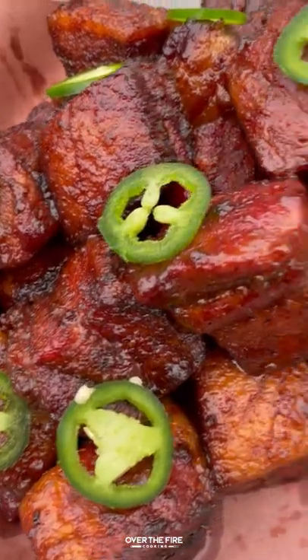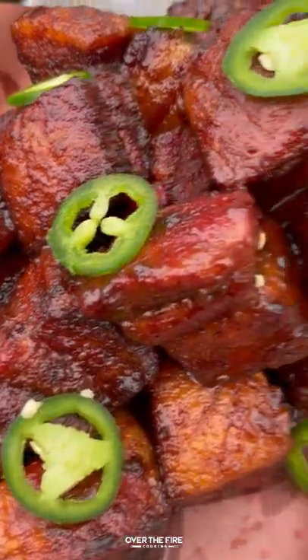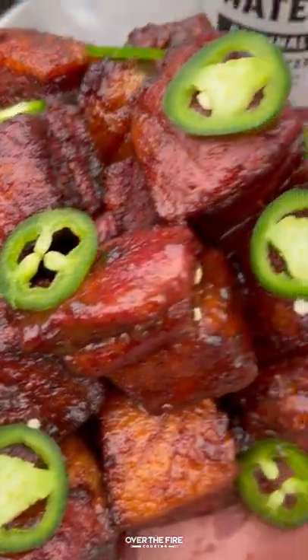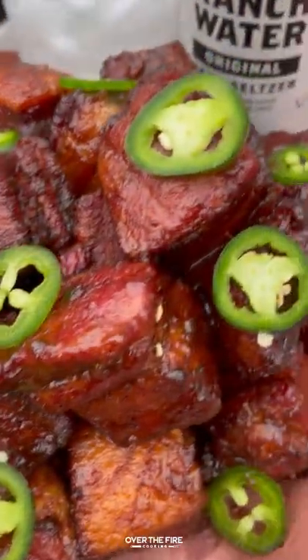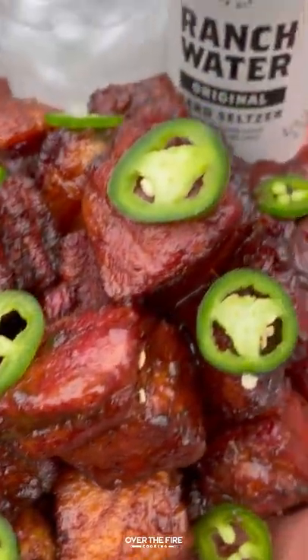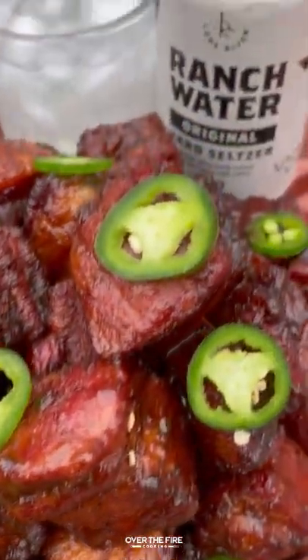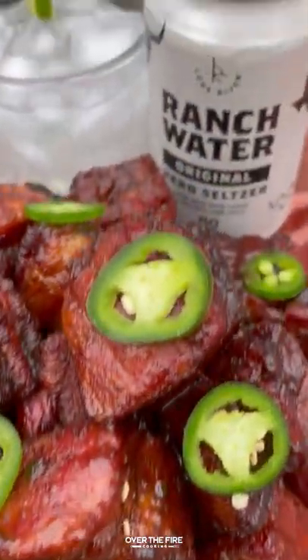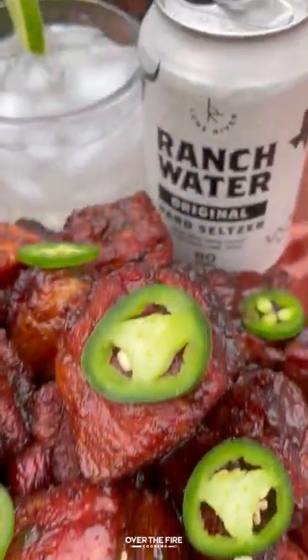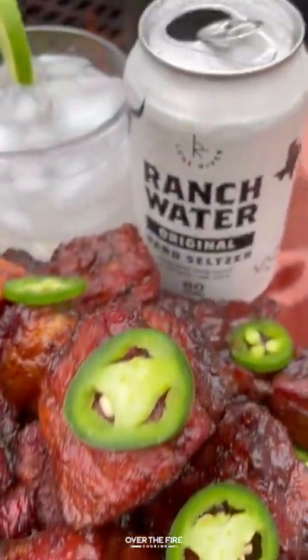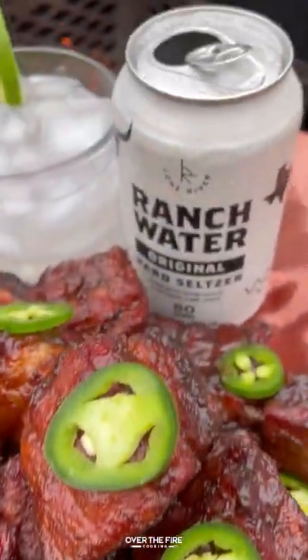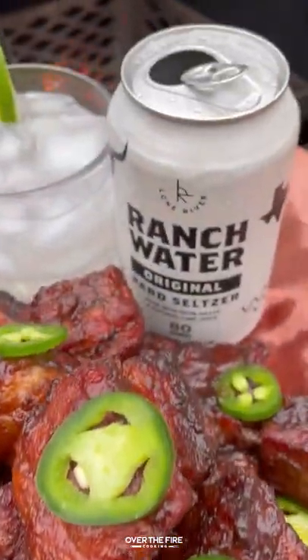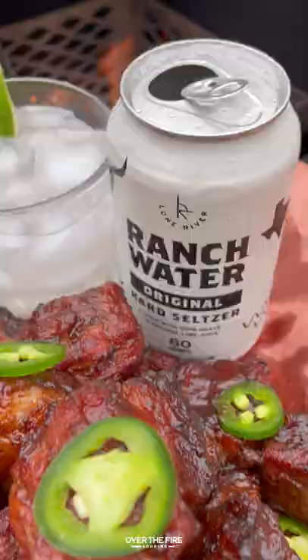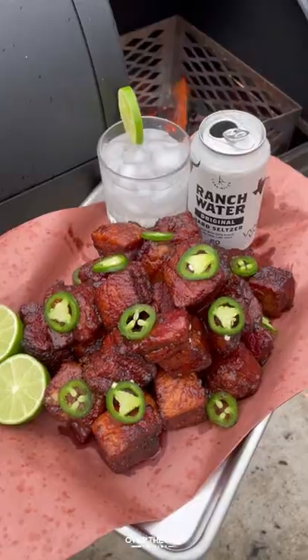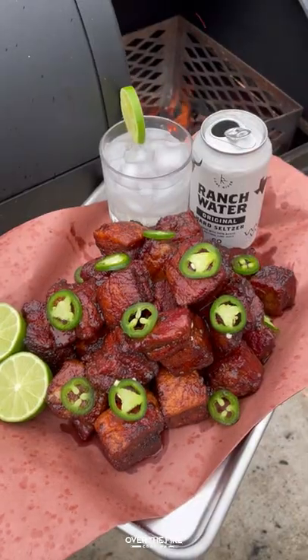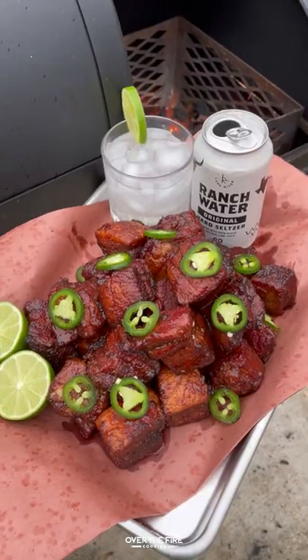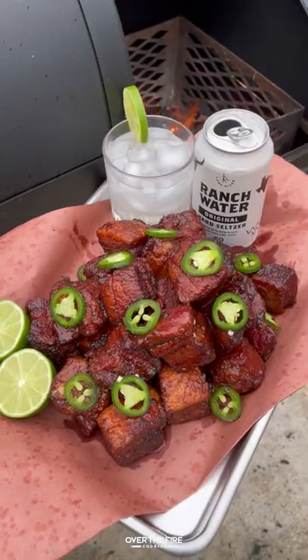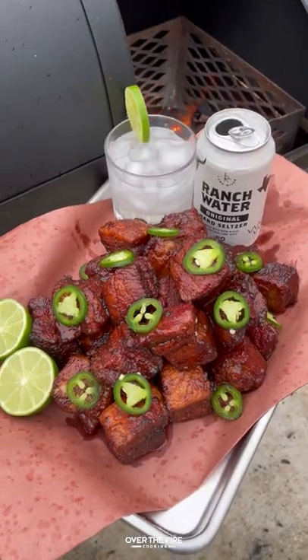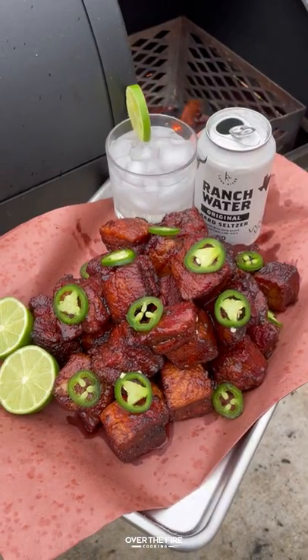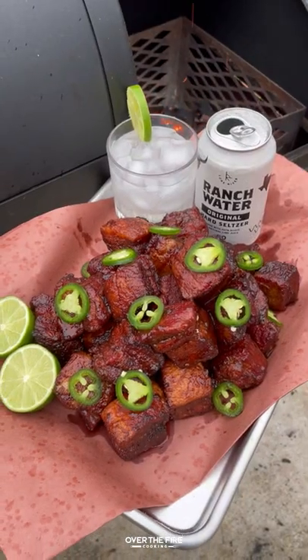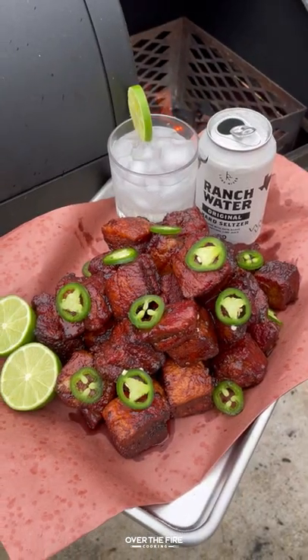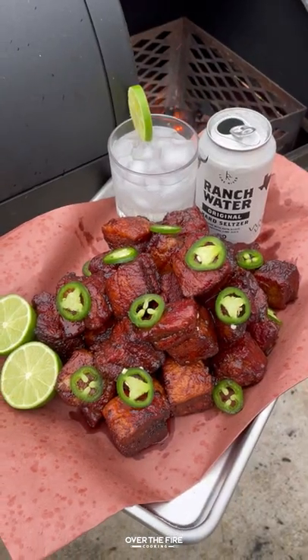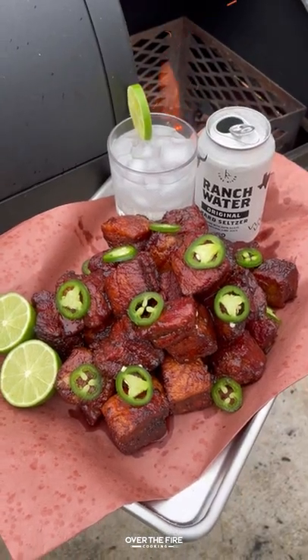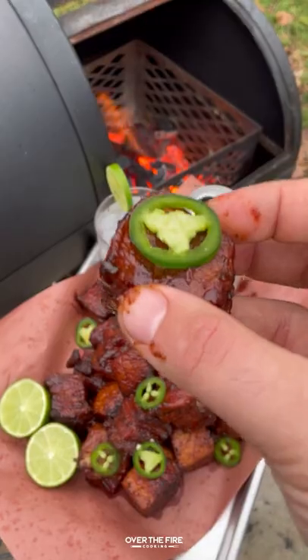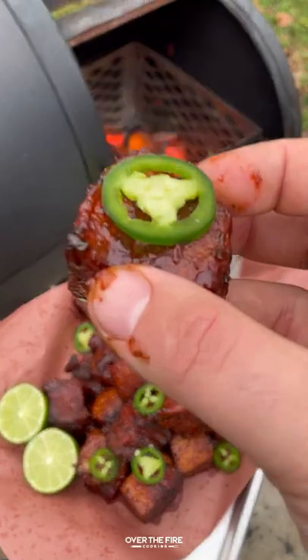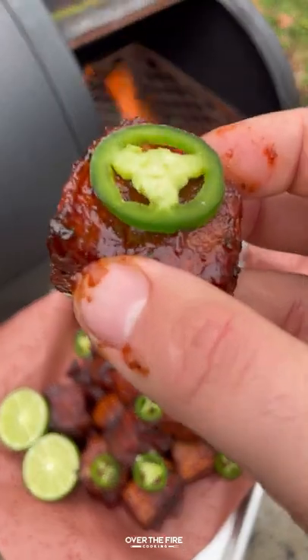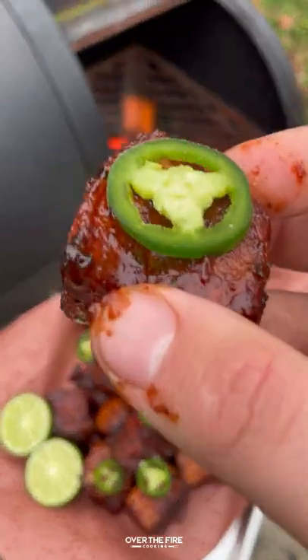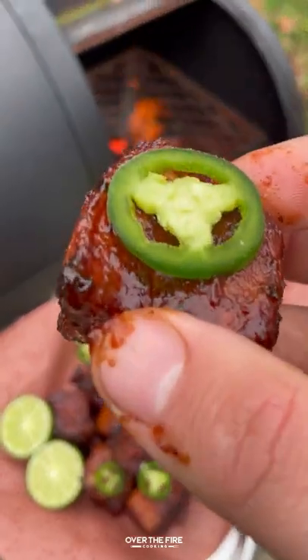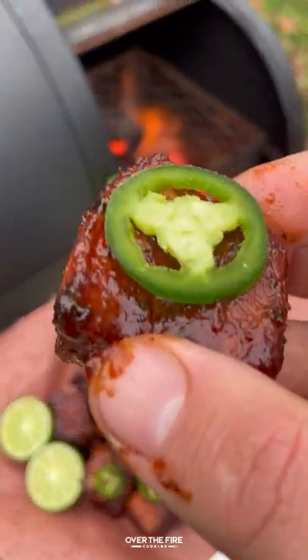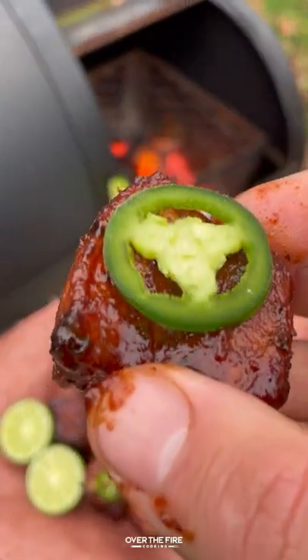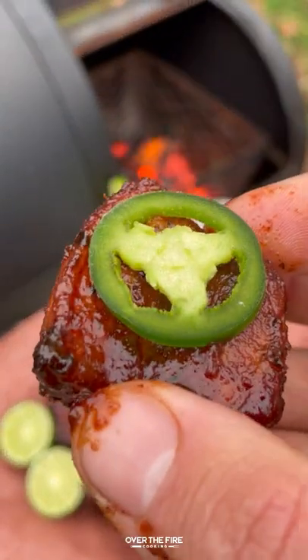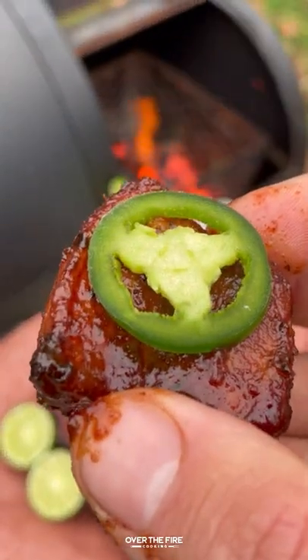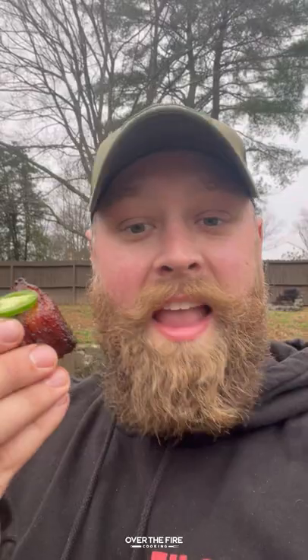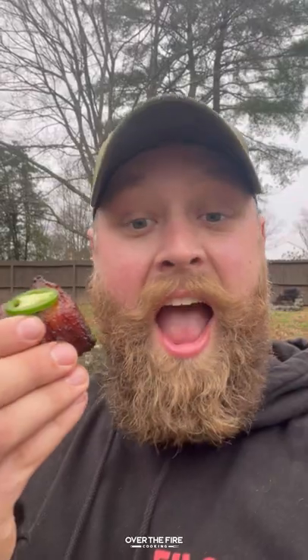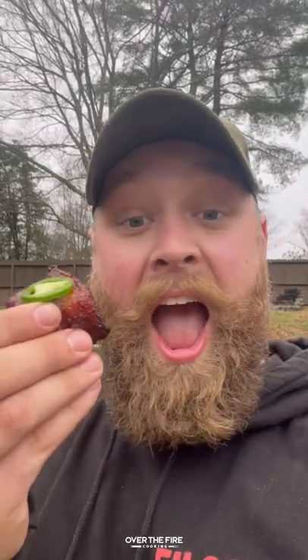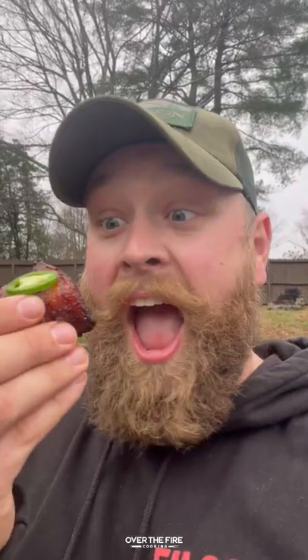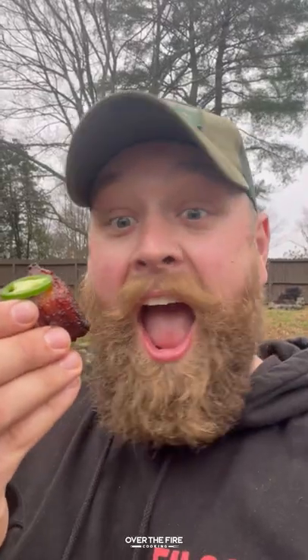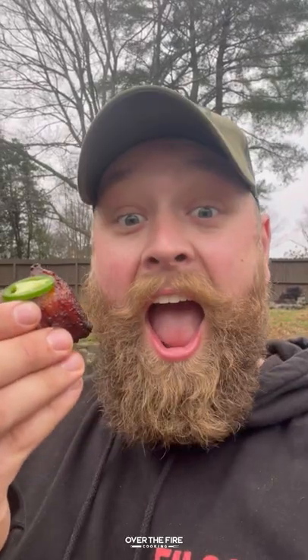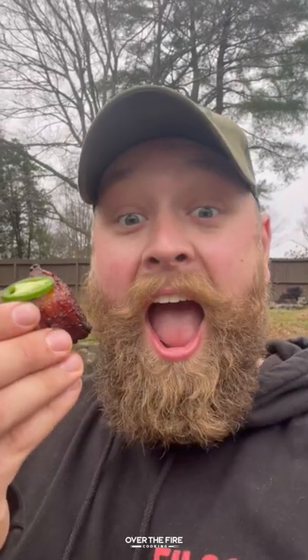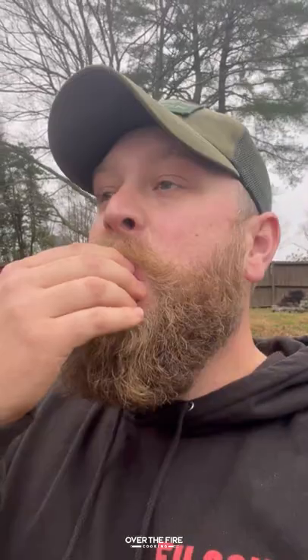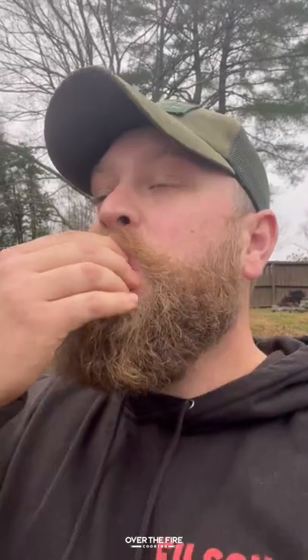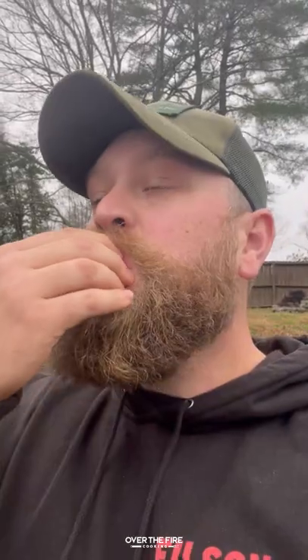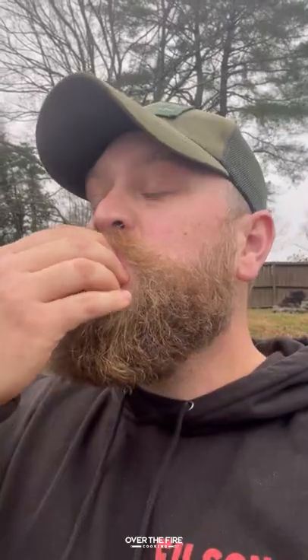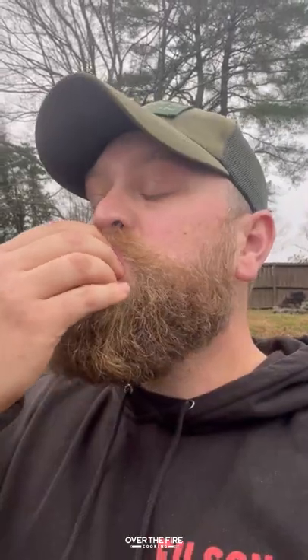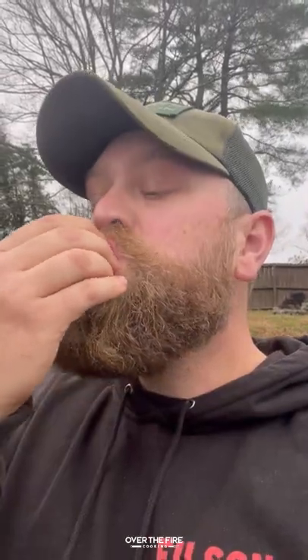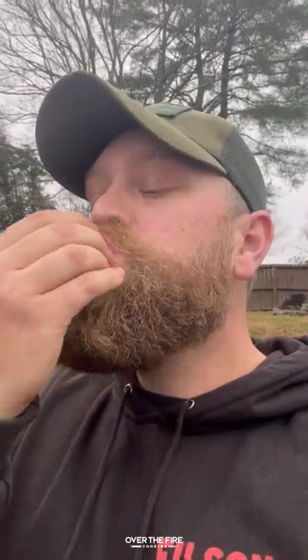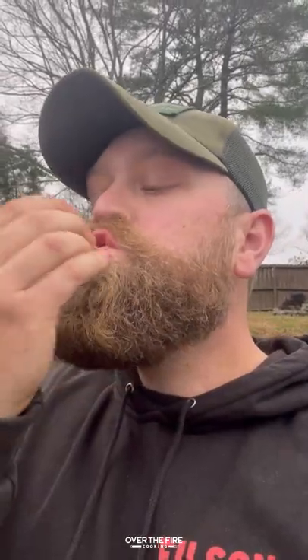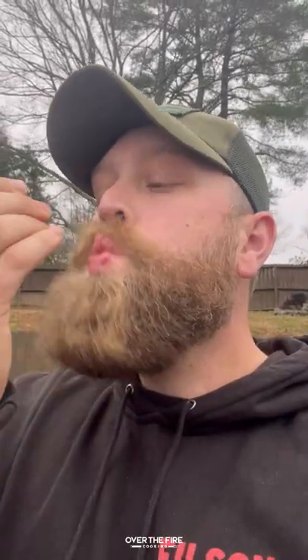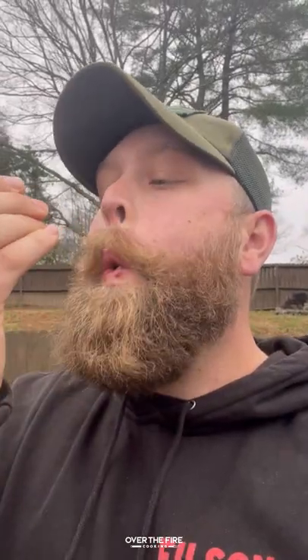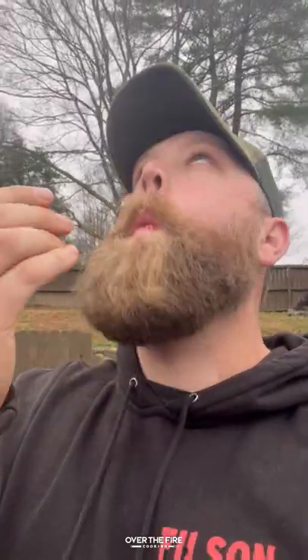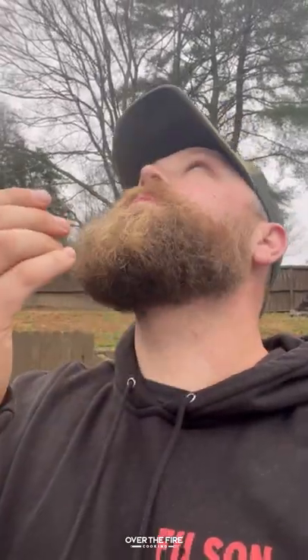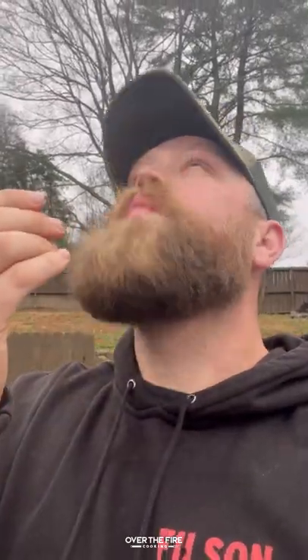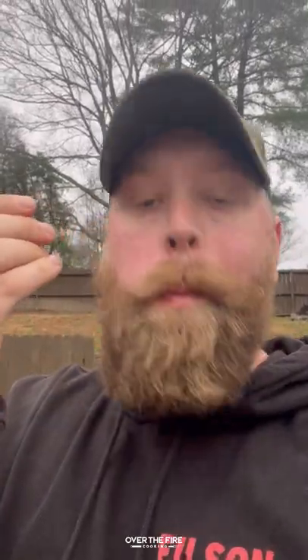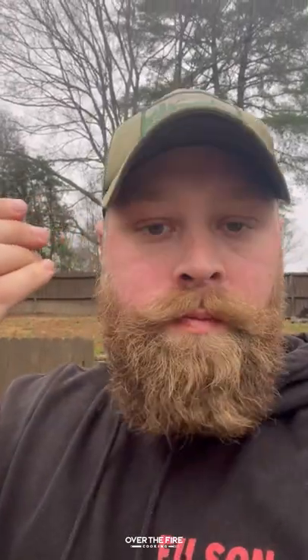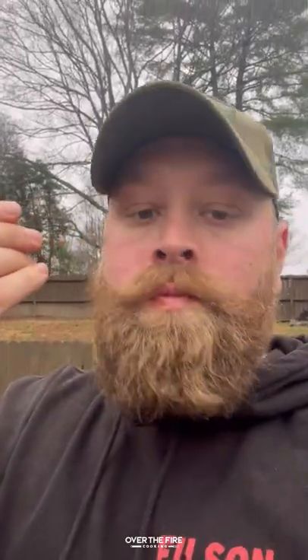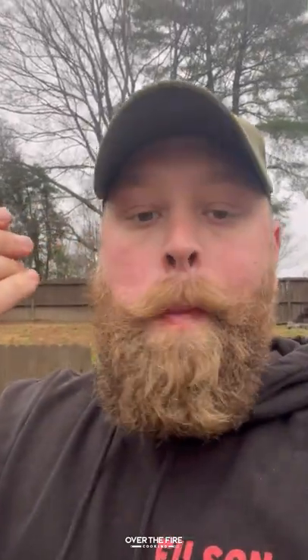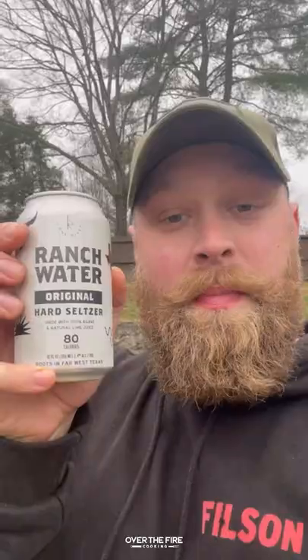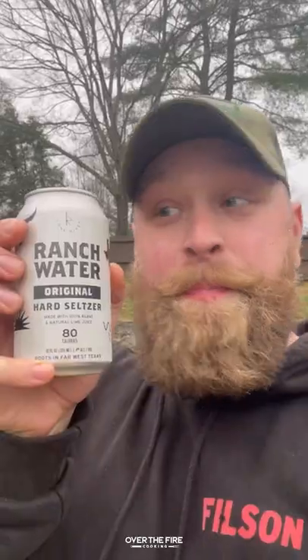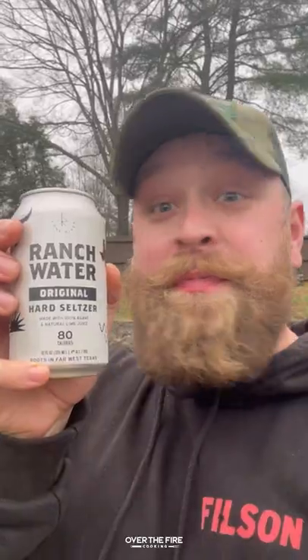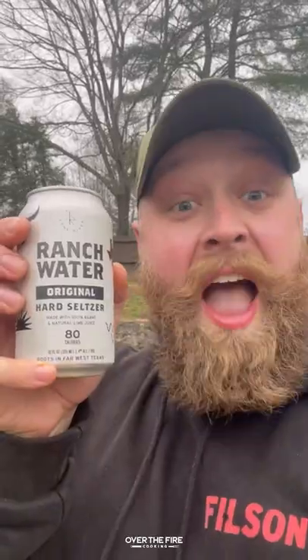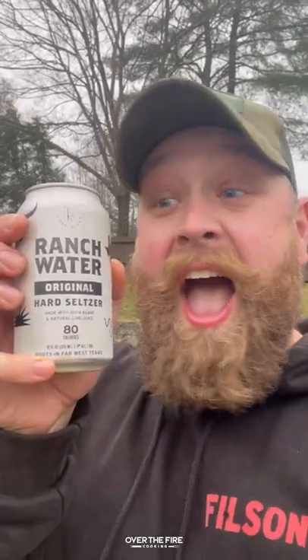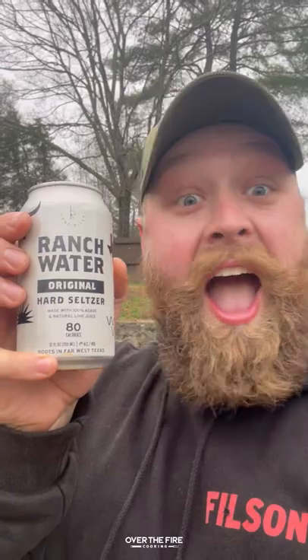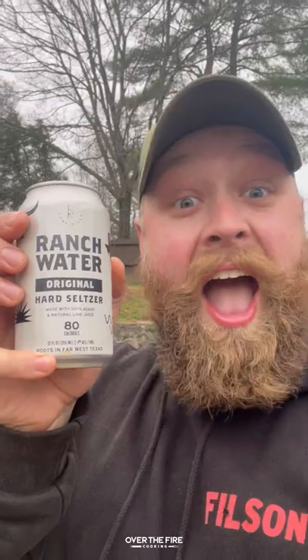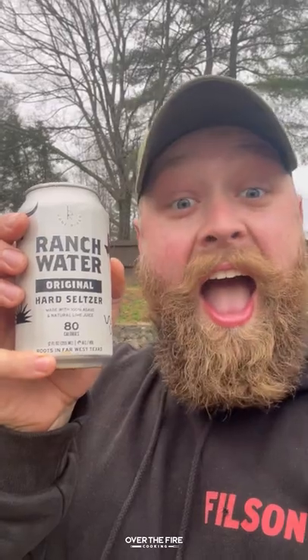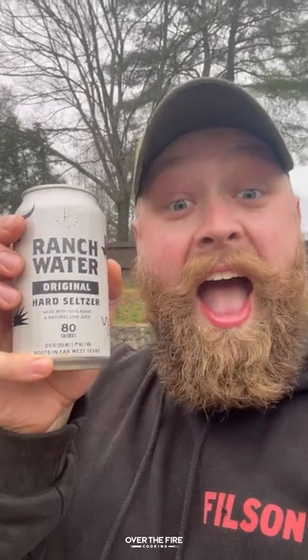Serve it up with some sliced jalapeños and that original Lone River Ranch Water — this was so freaking delicious. You can find the full recipe over at thefirecooking.com or the link below. Cheers!